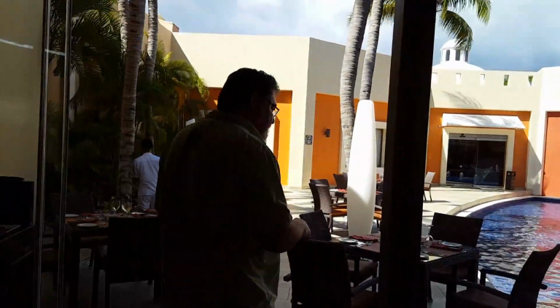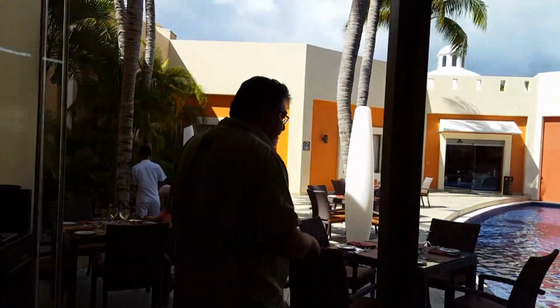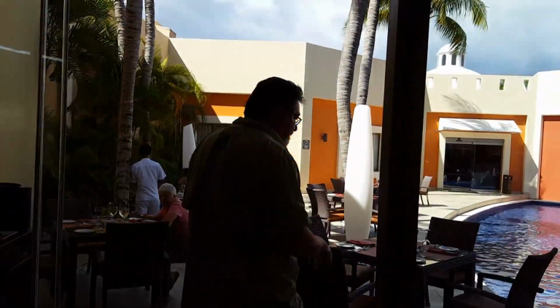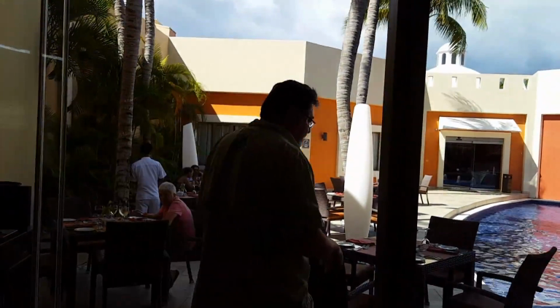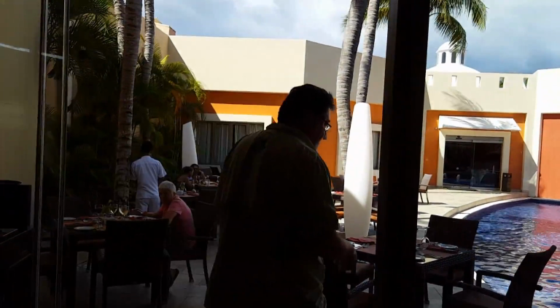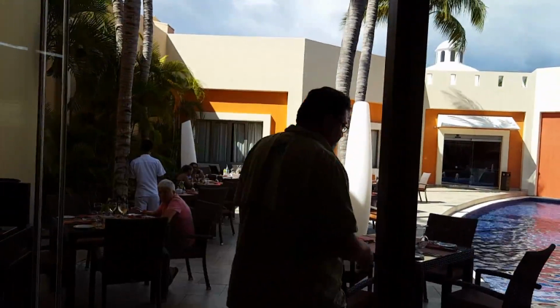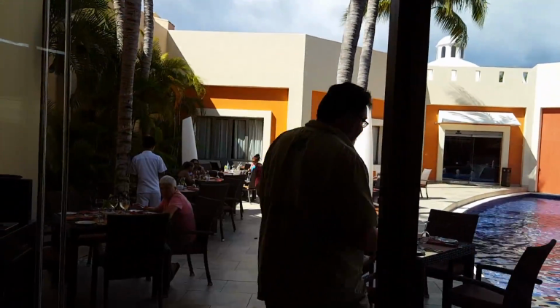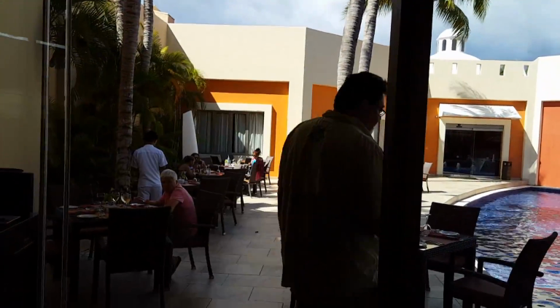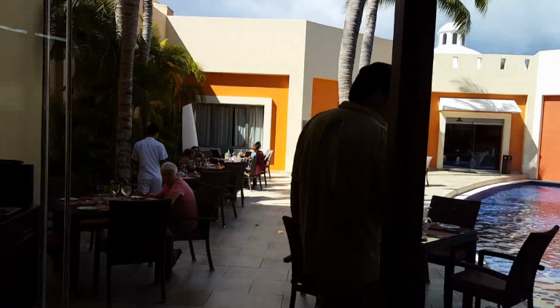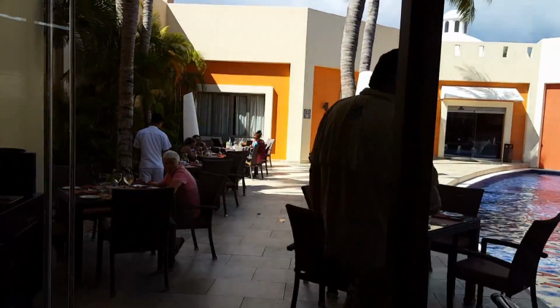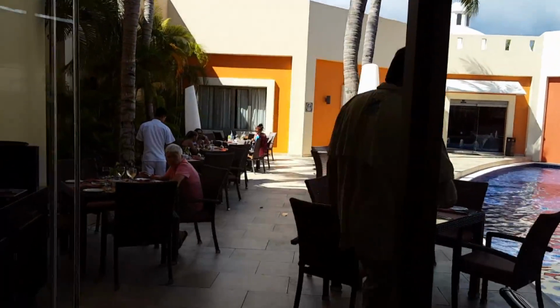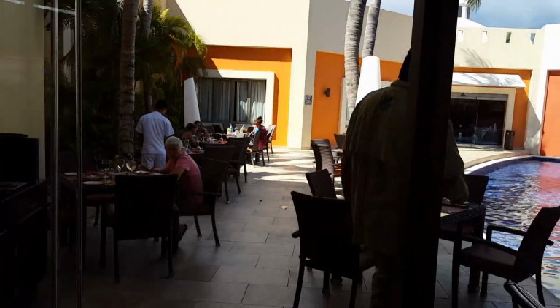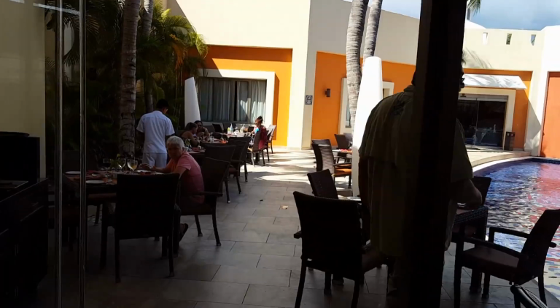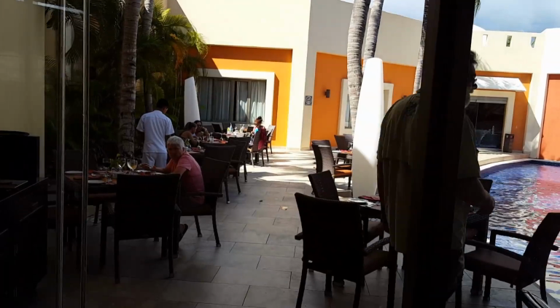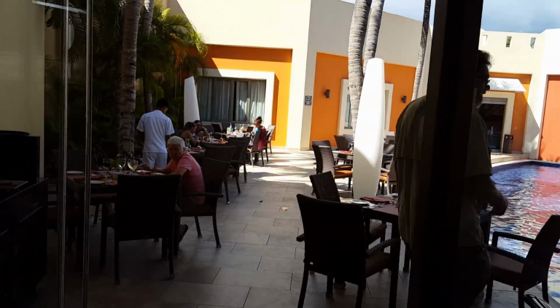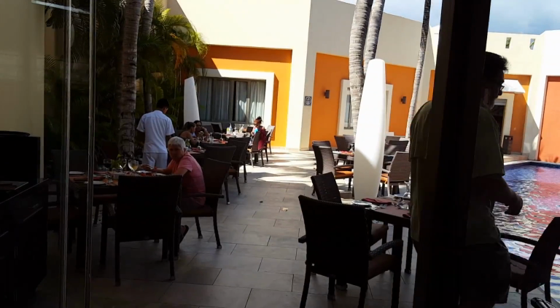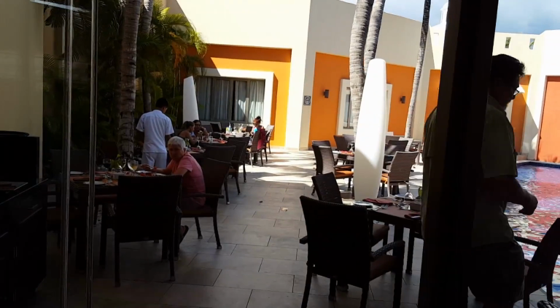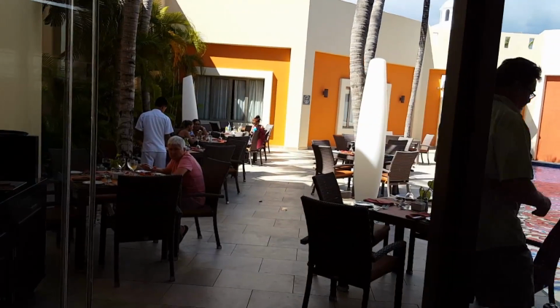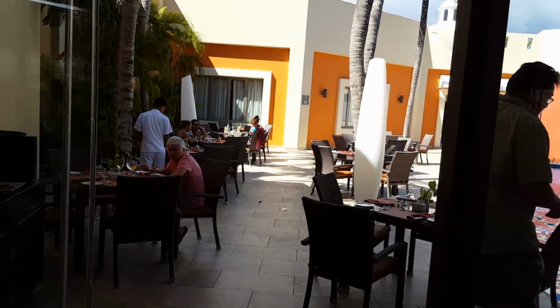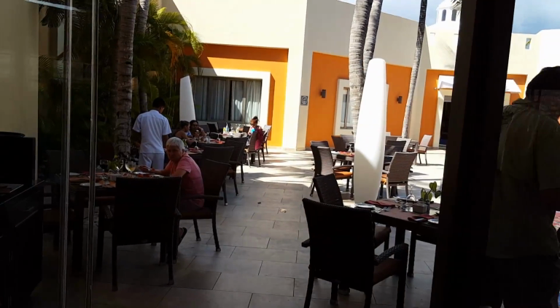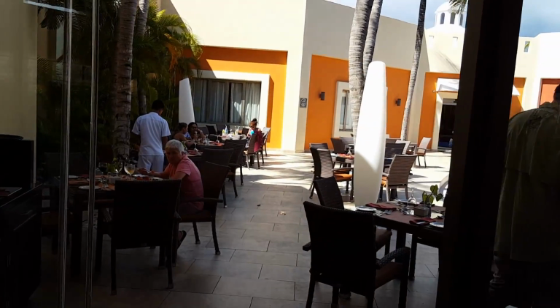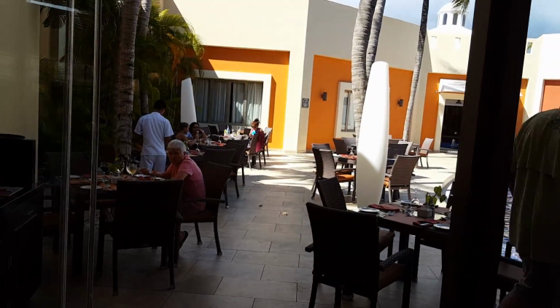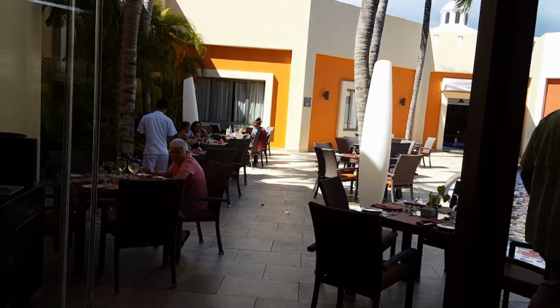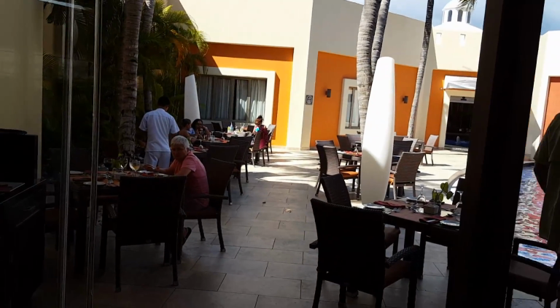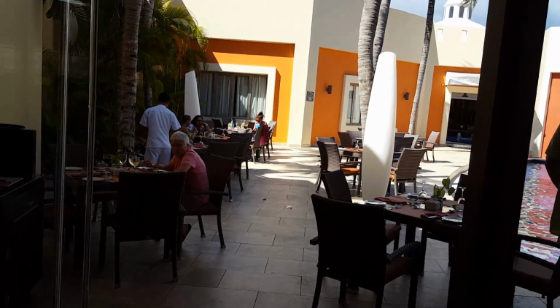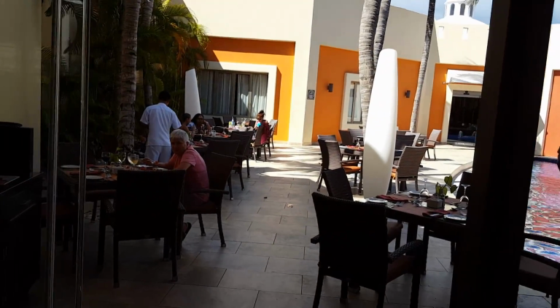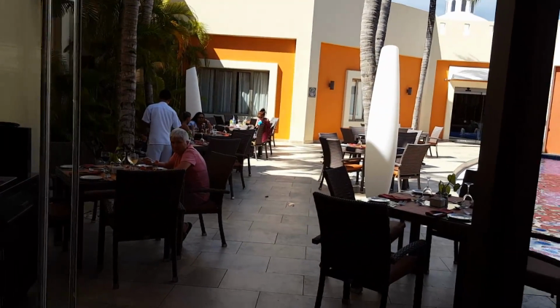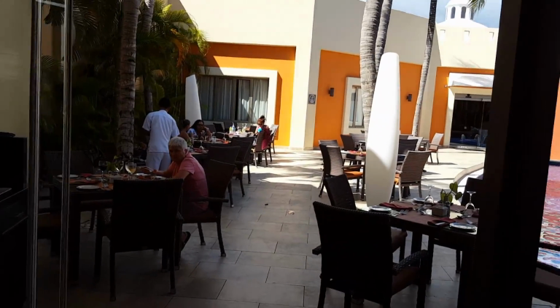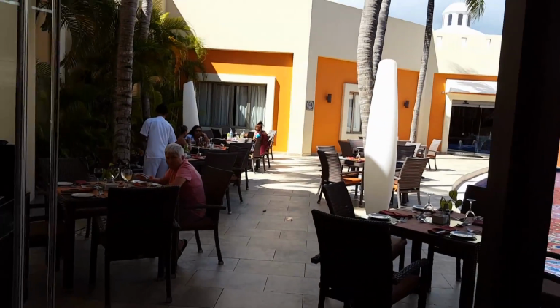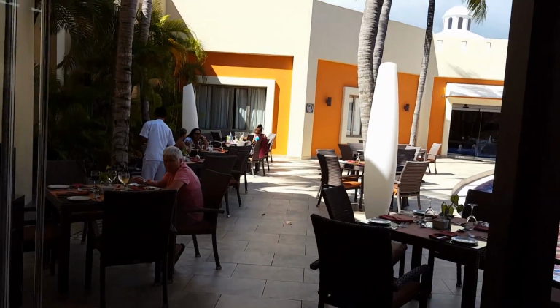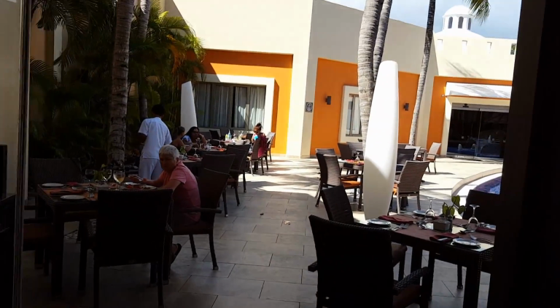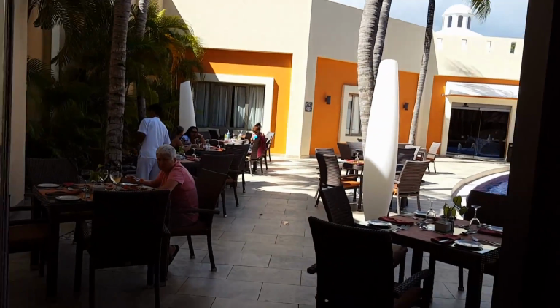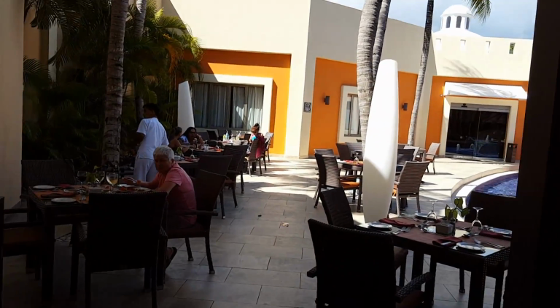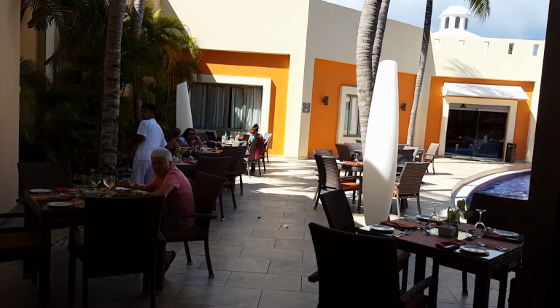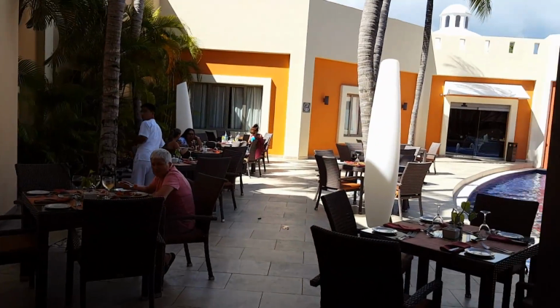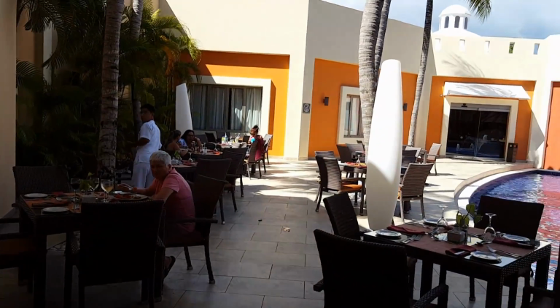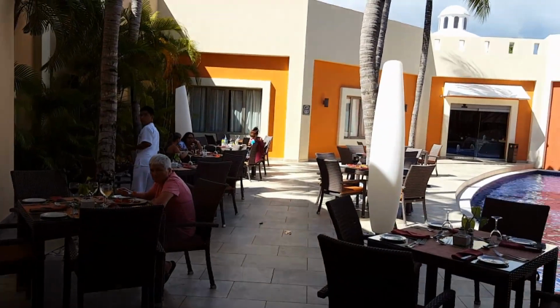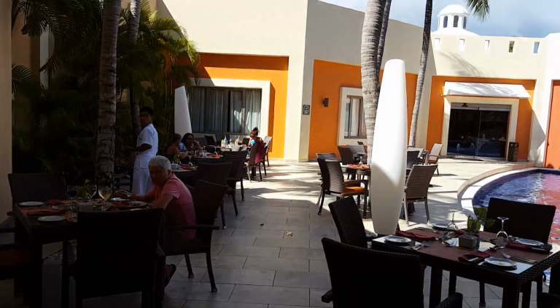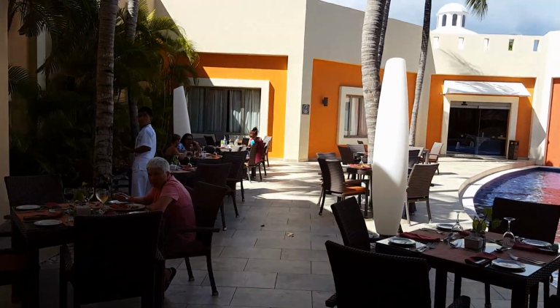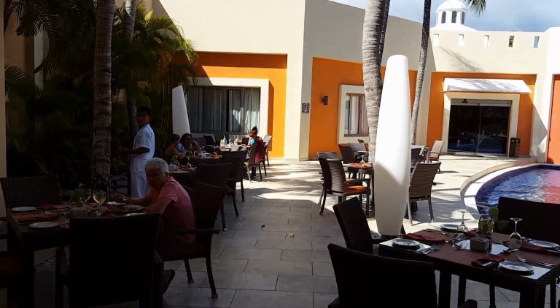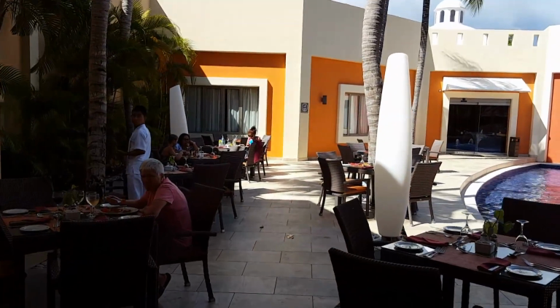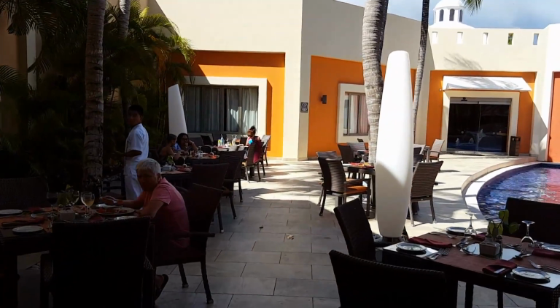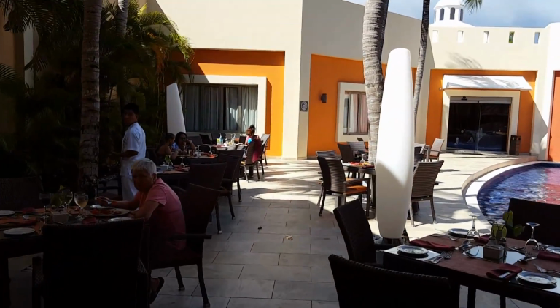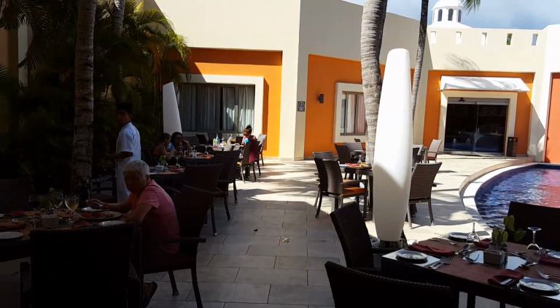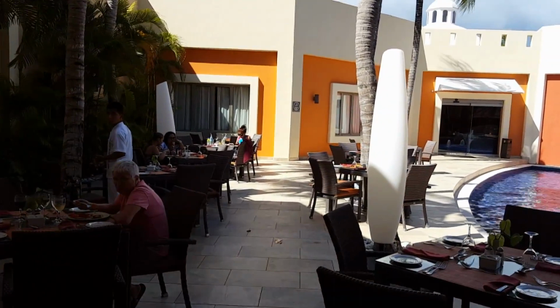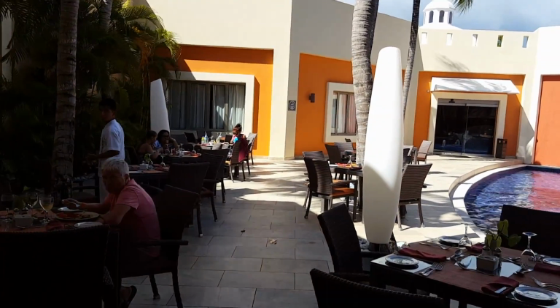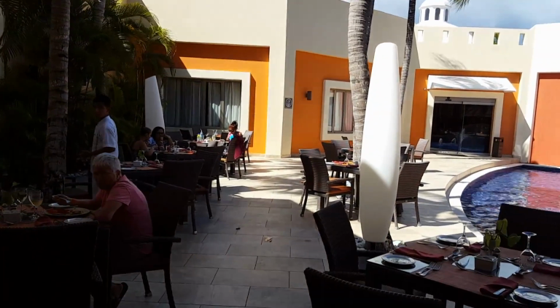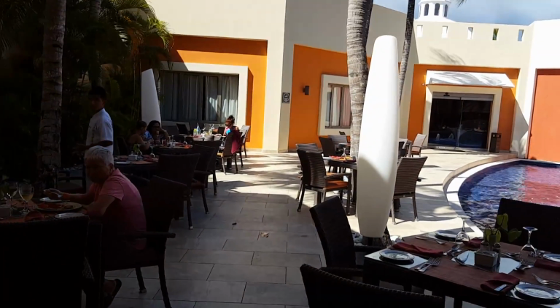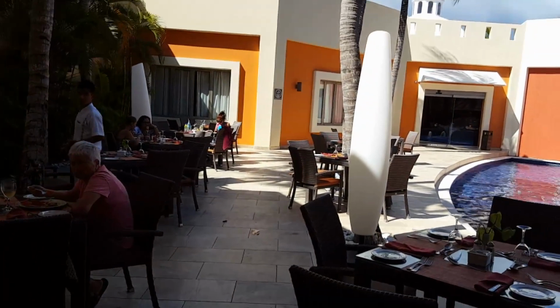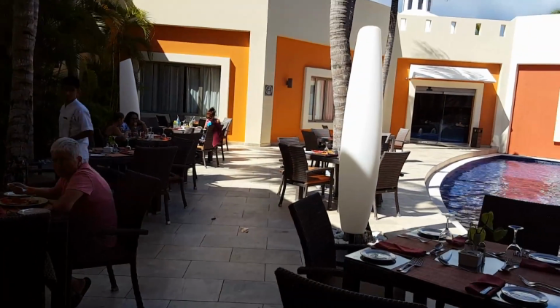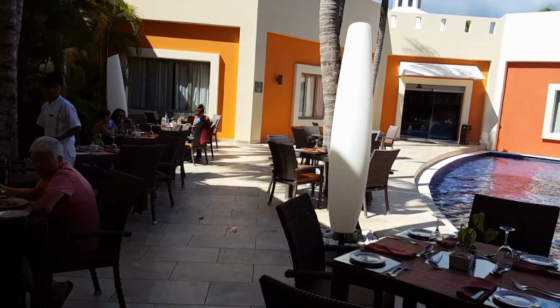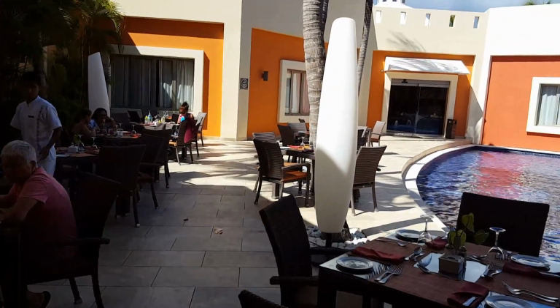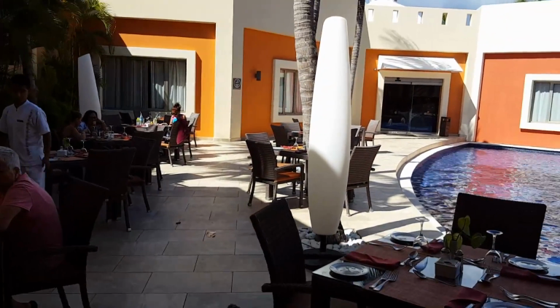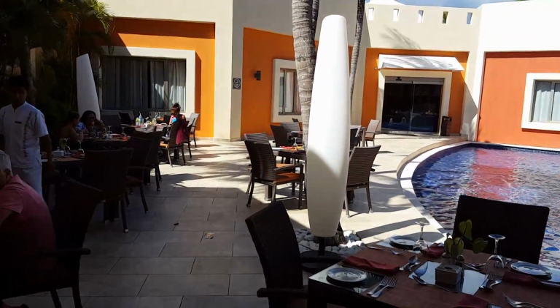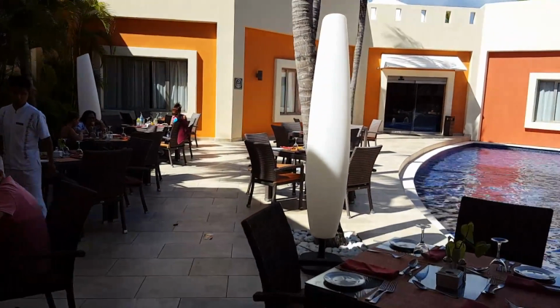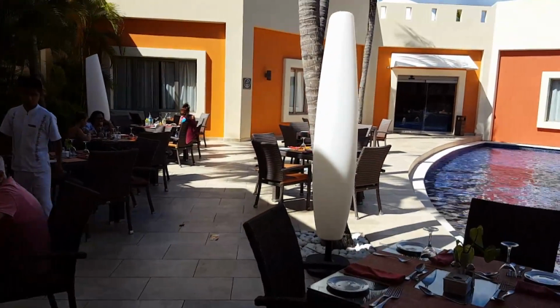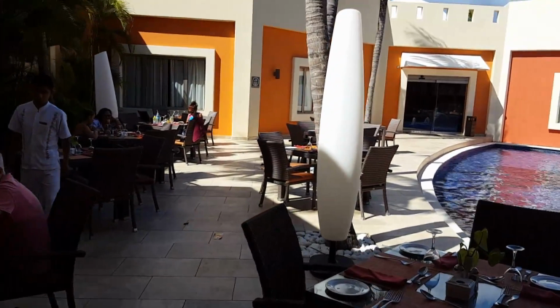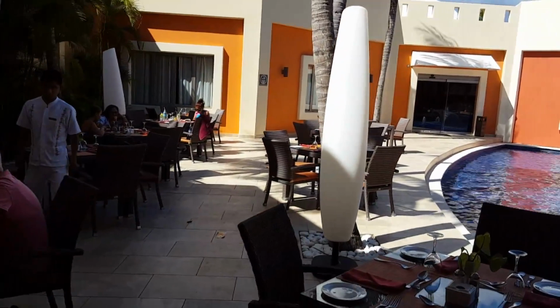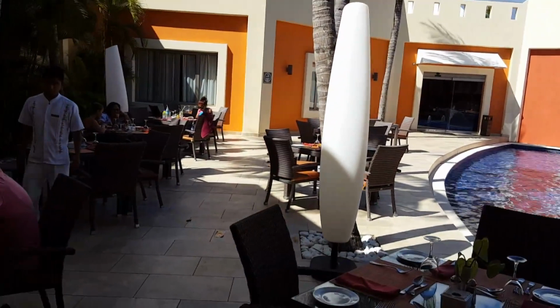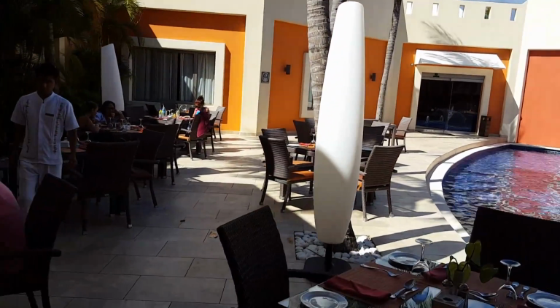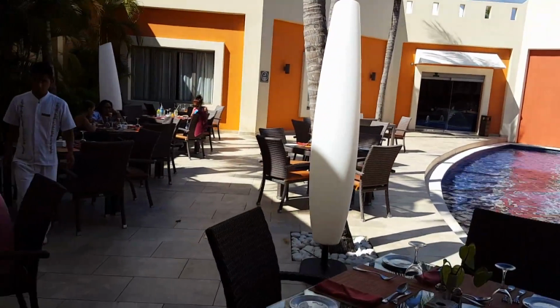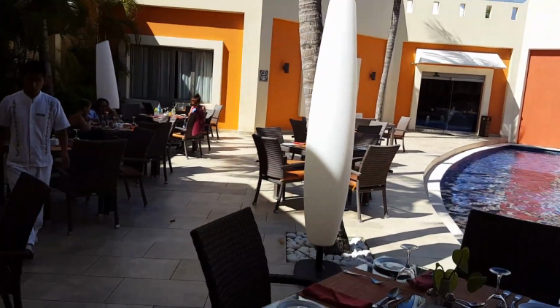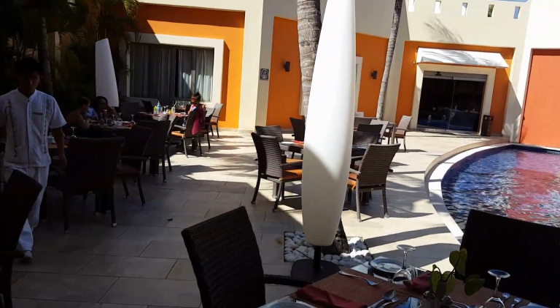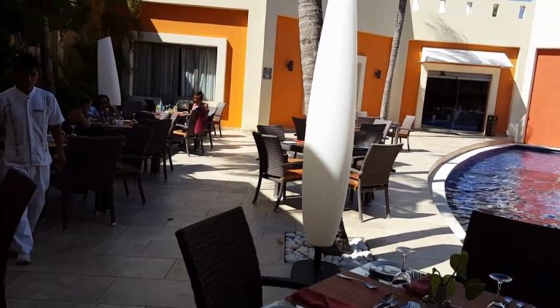And for those who like the outdoors or smoke, we have our outdoor dining area.